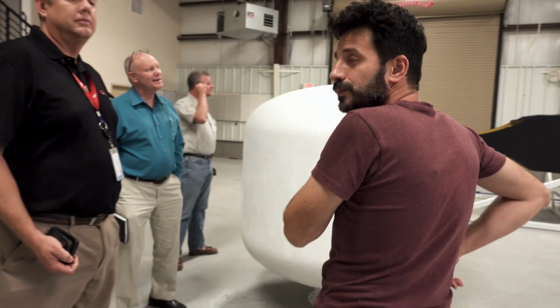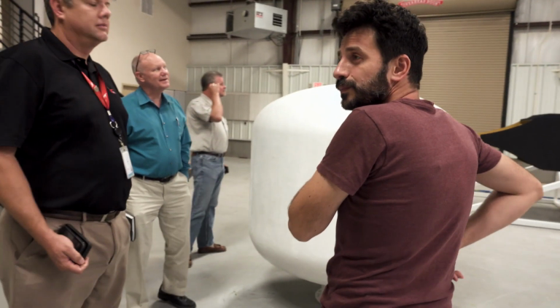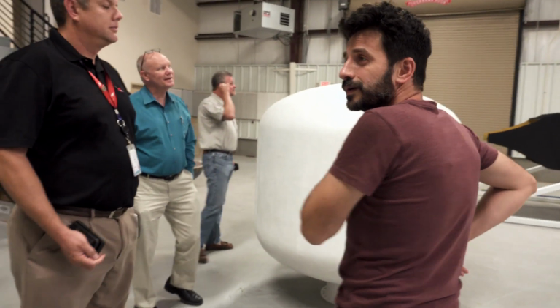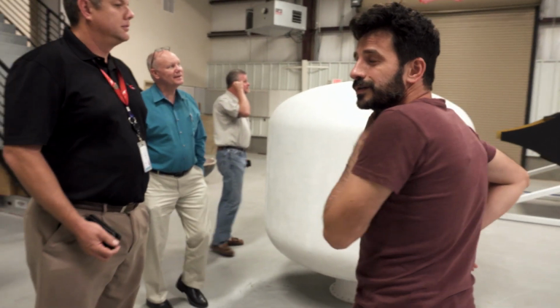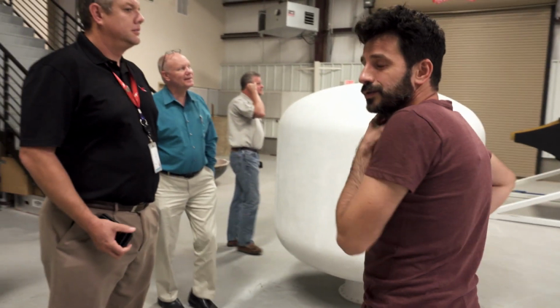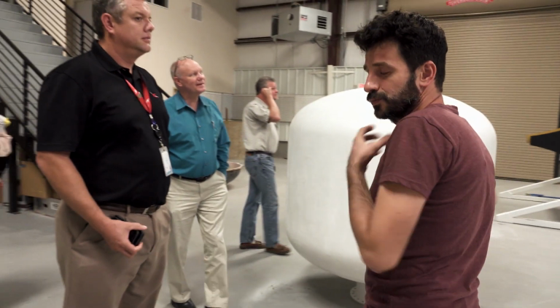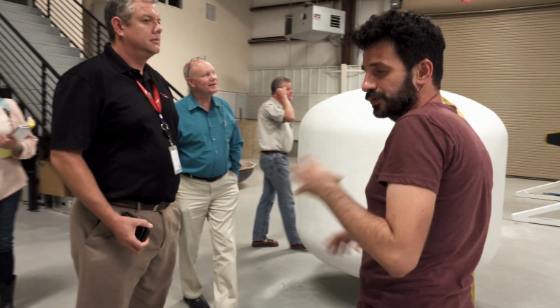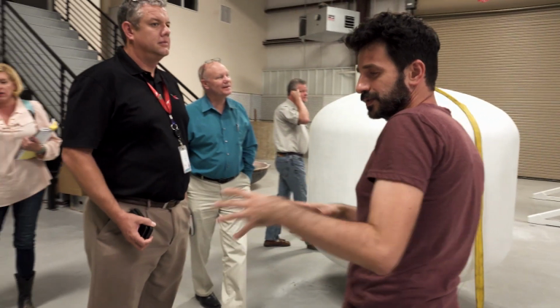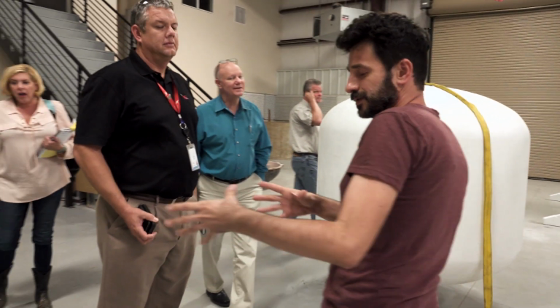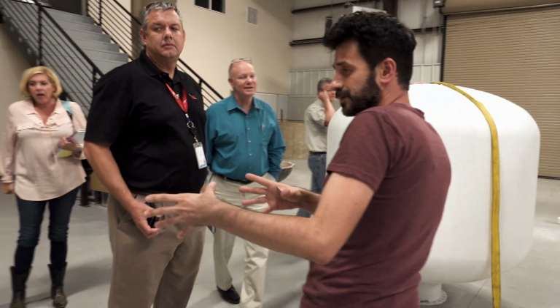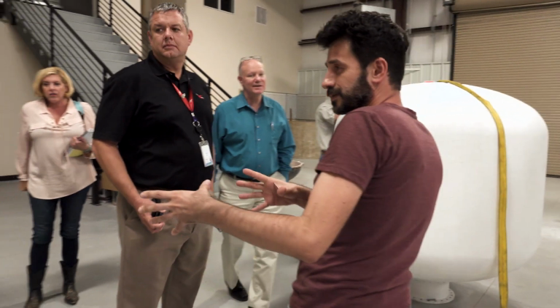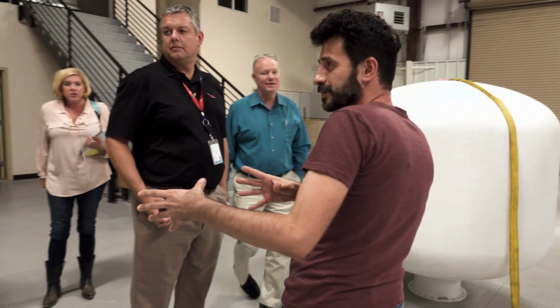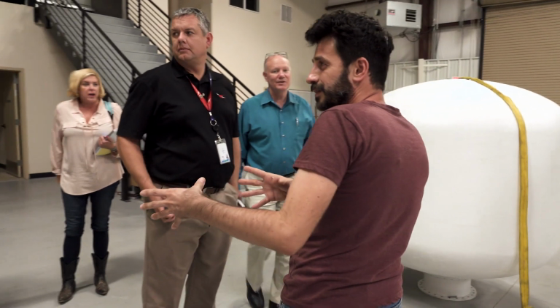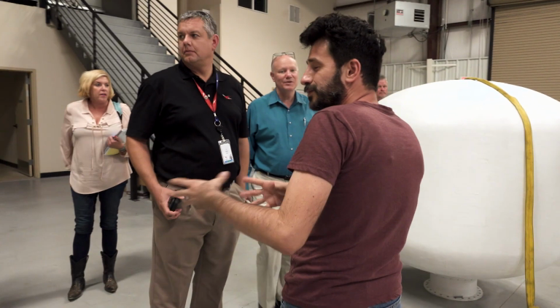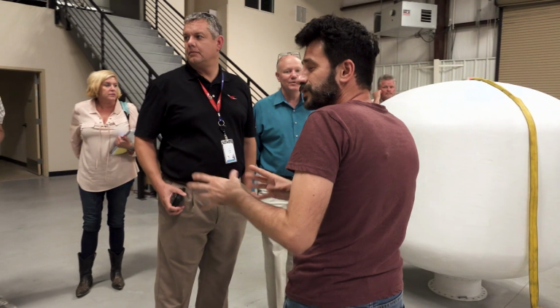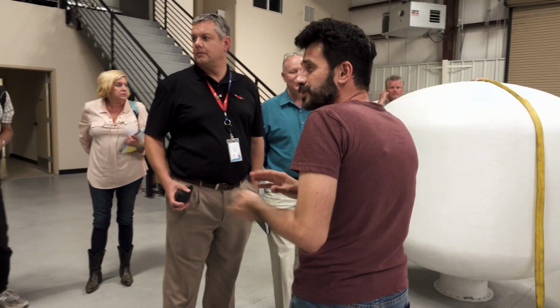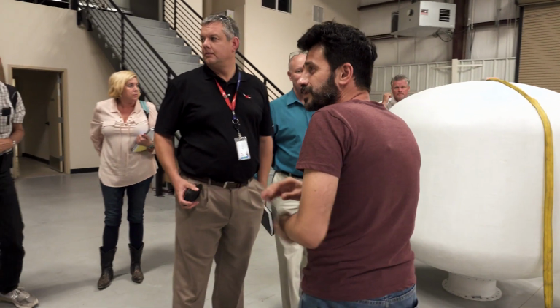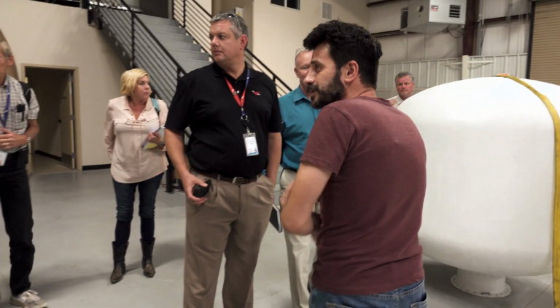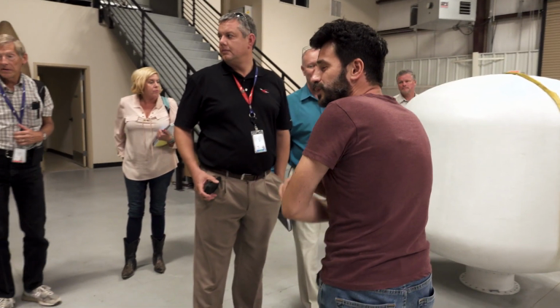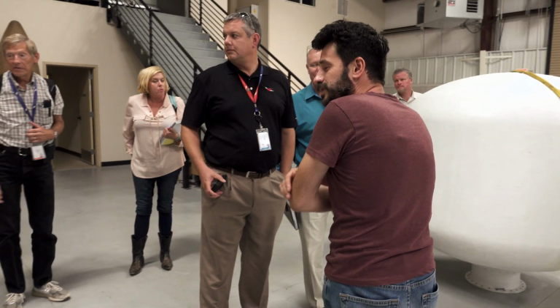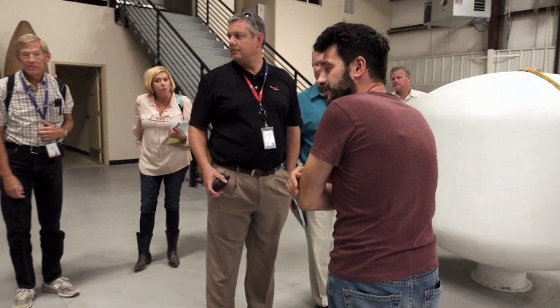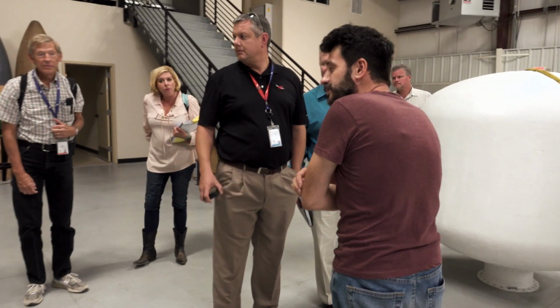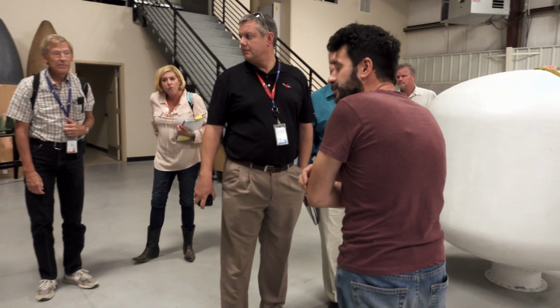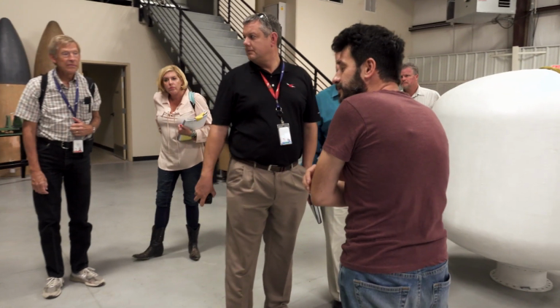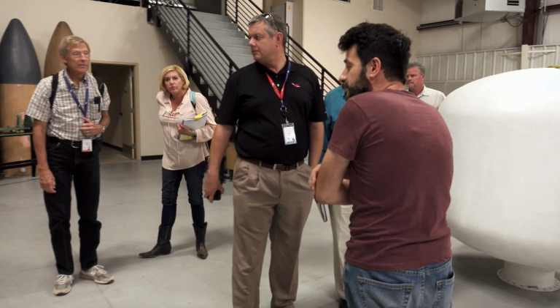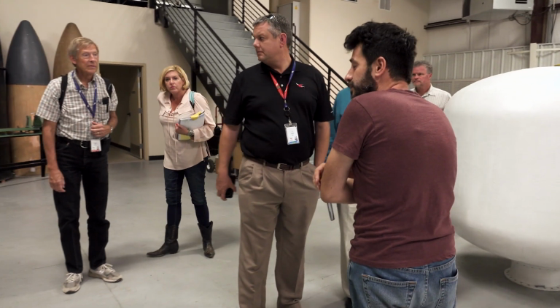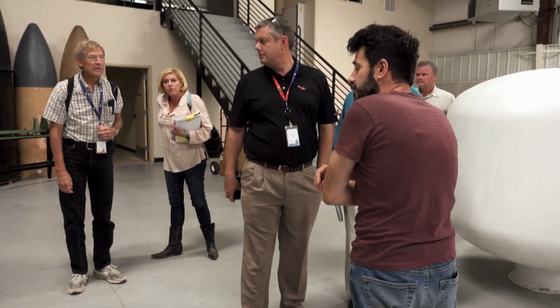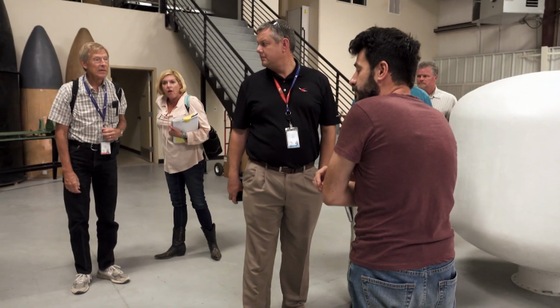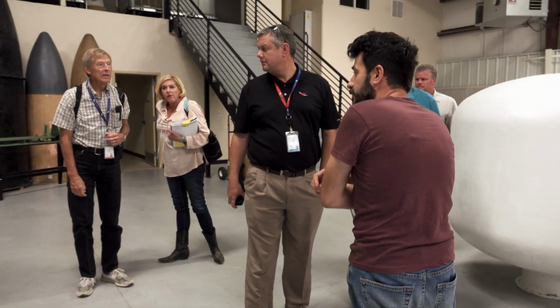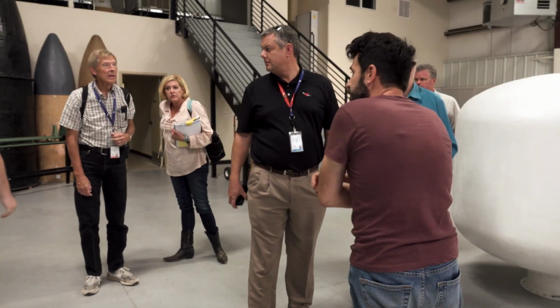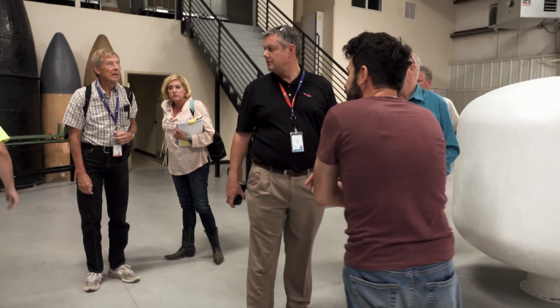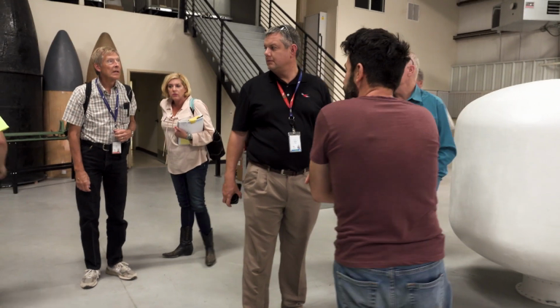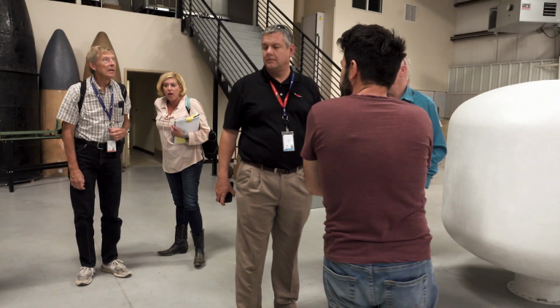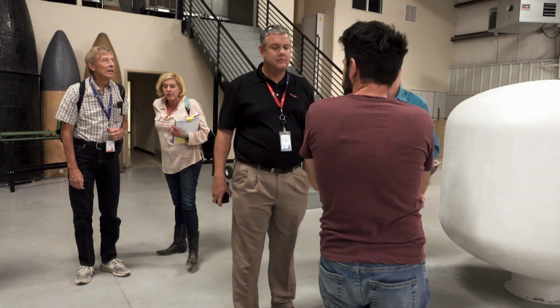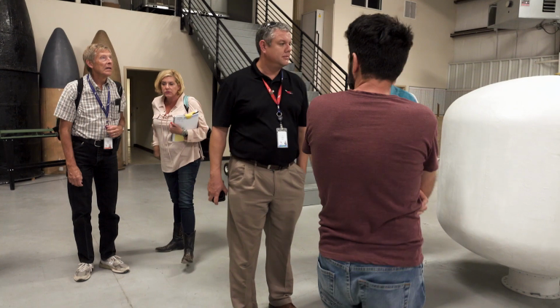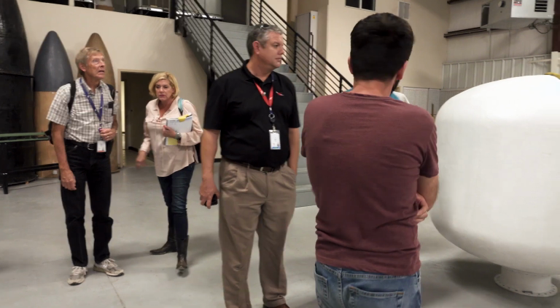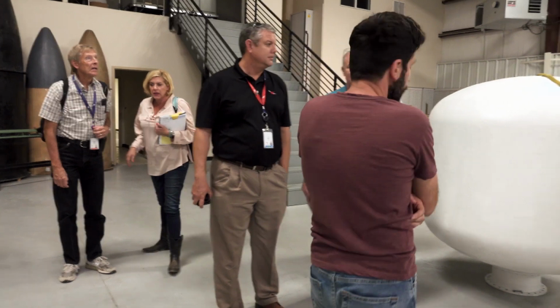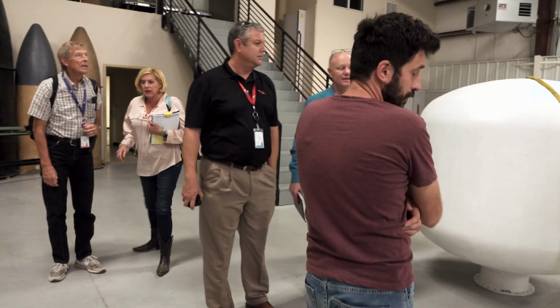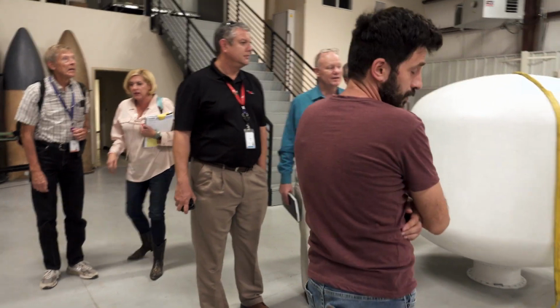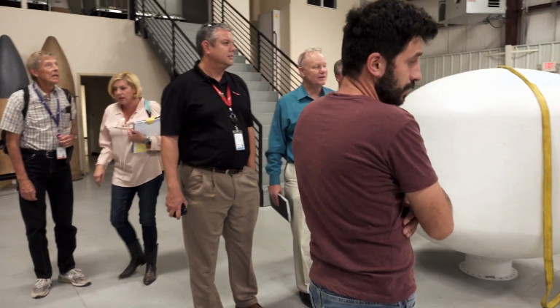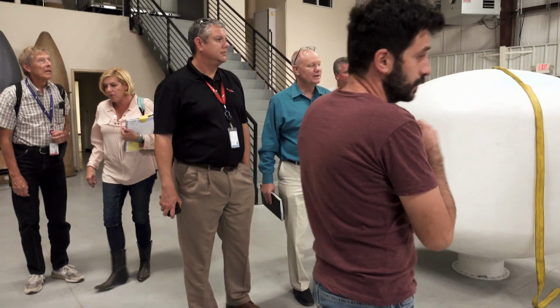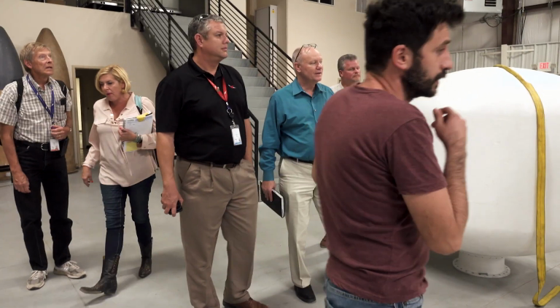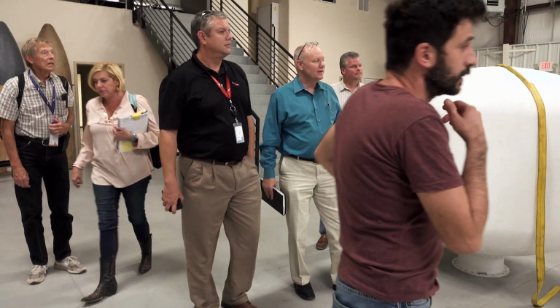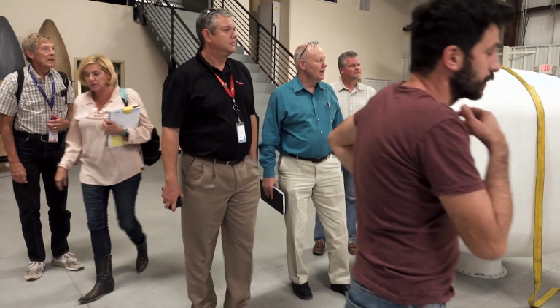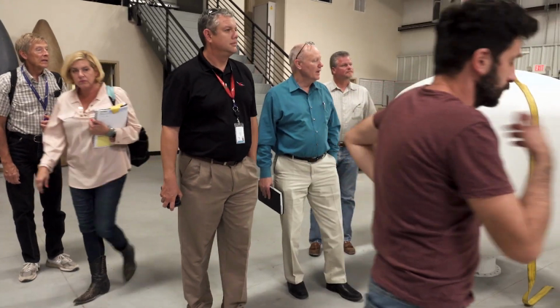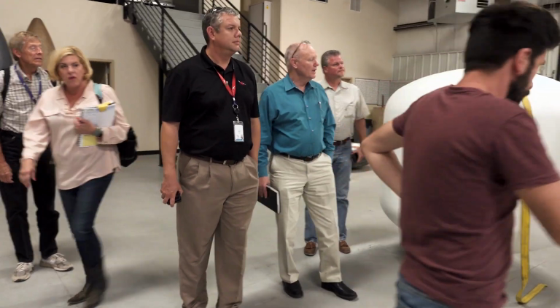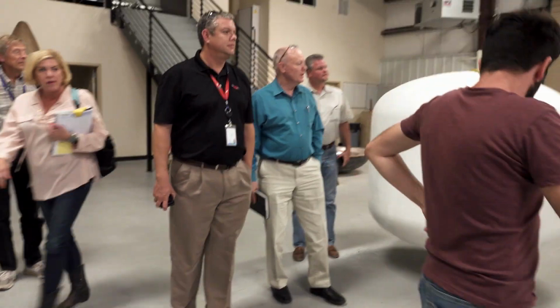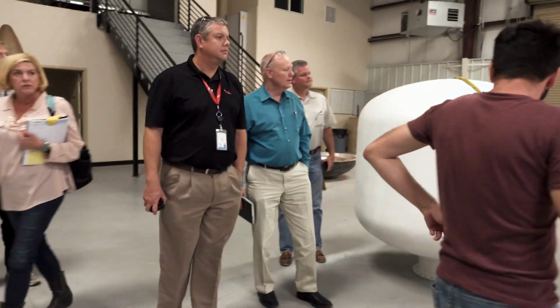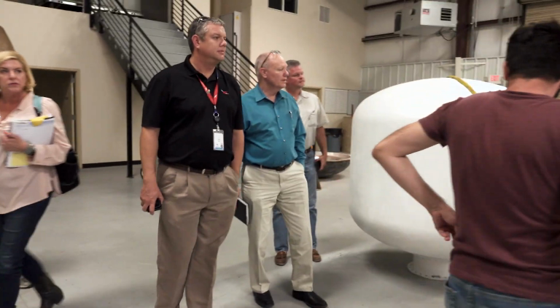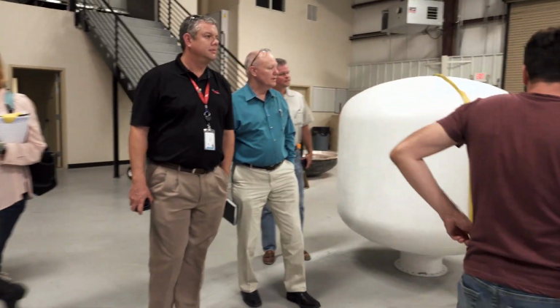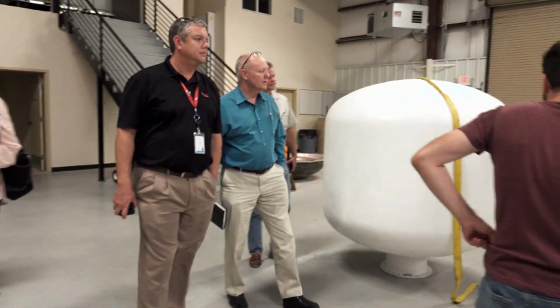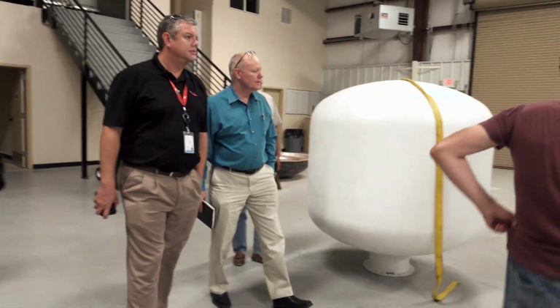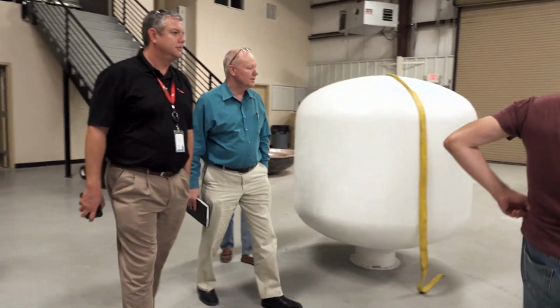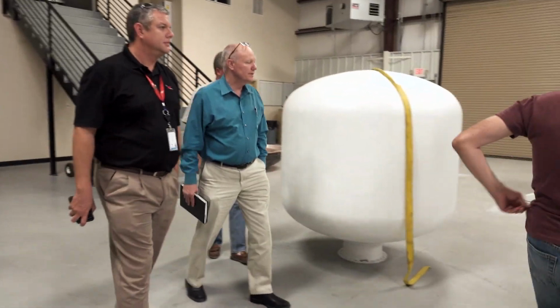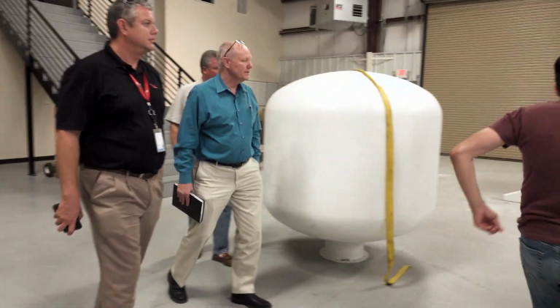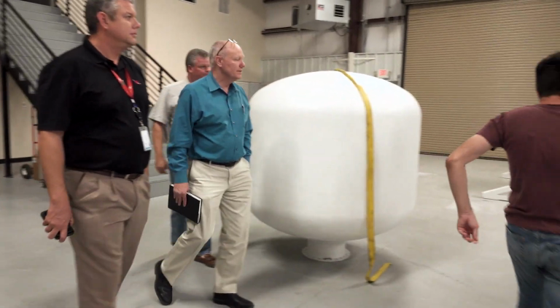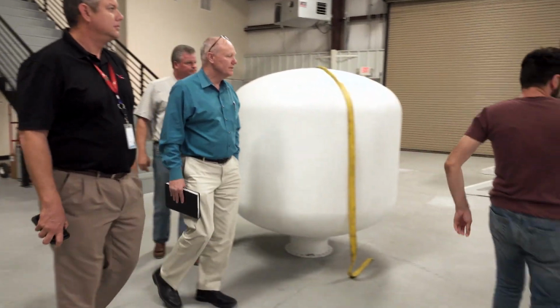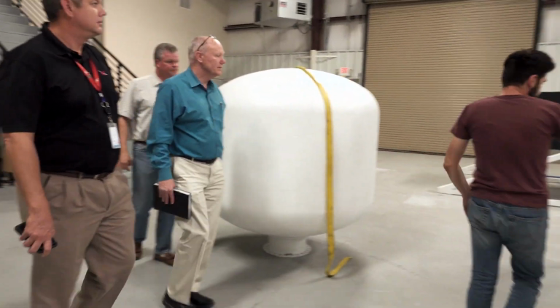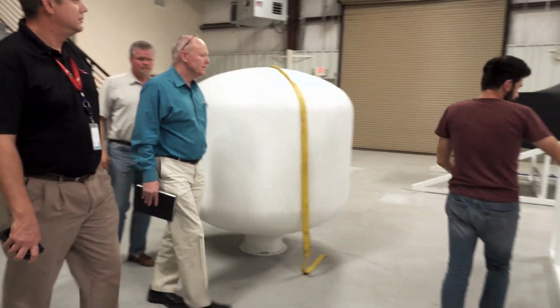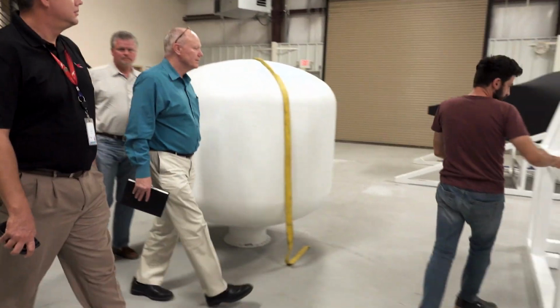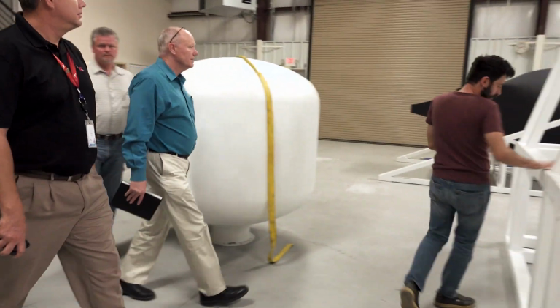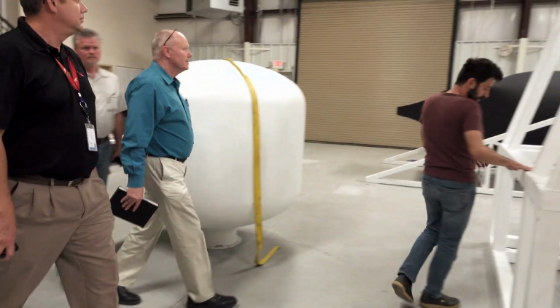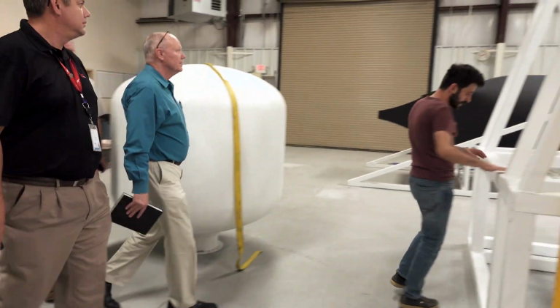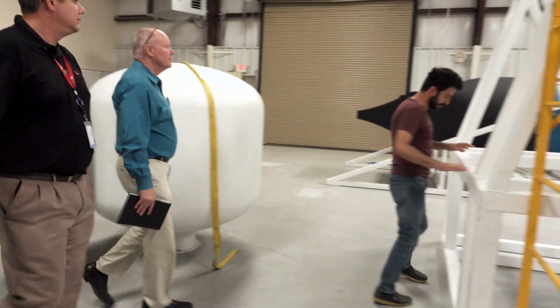Michael, can you bring the data acquisition system with the sensors? Okay, so this is going to be the test stand.